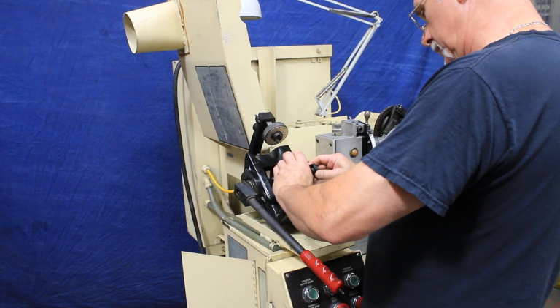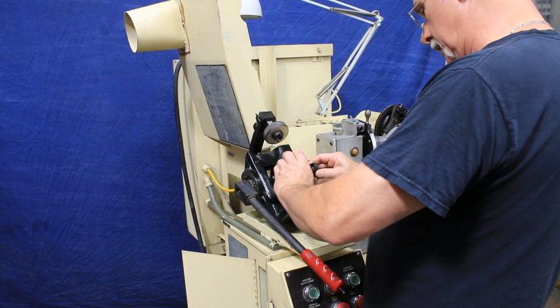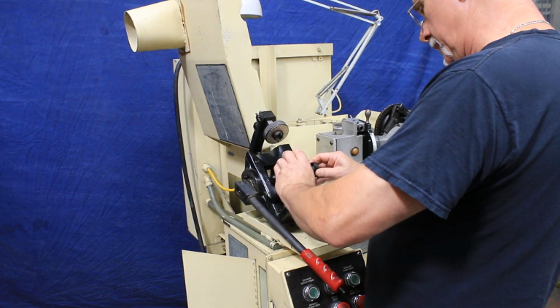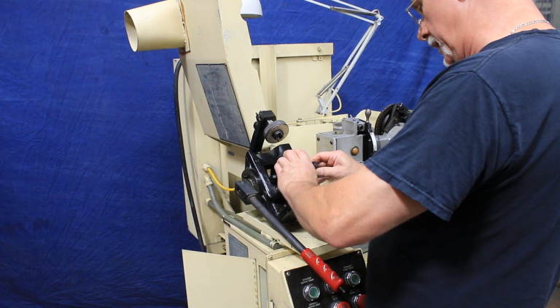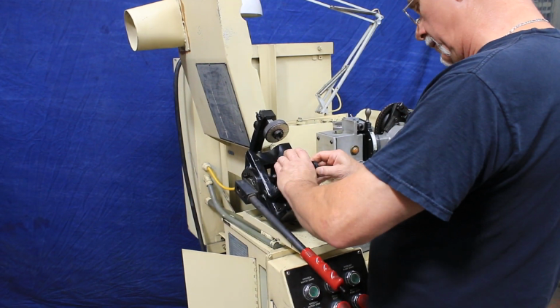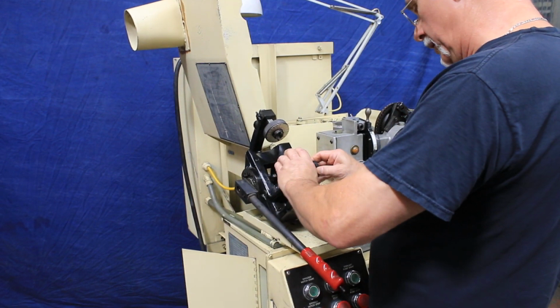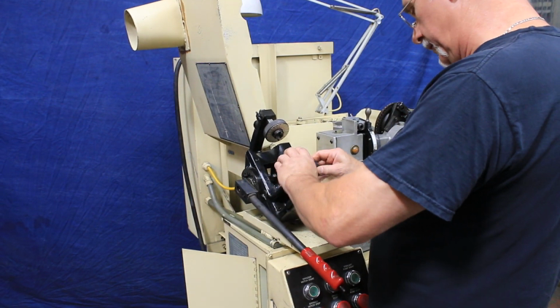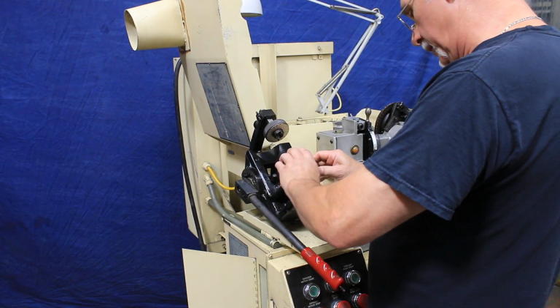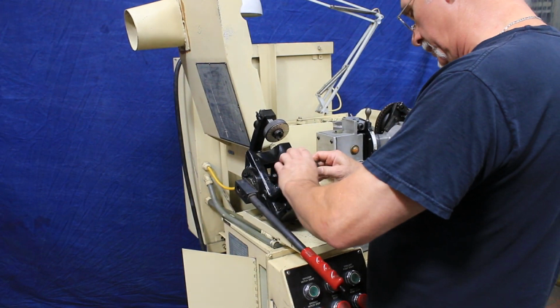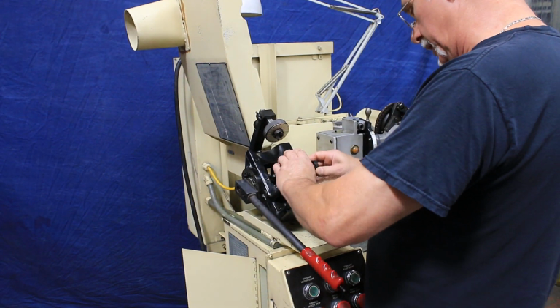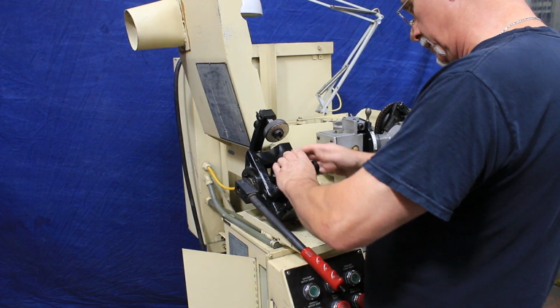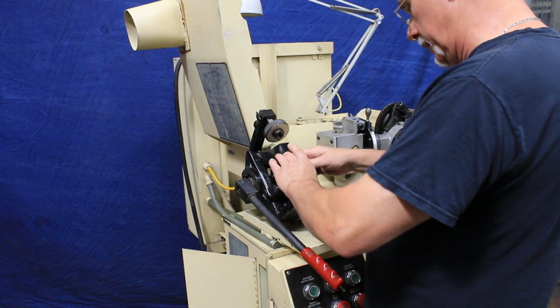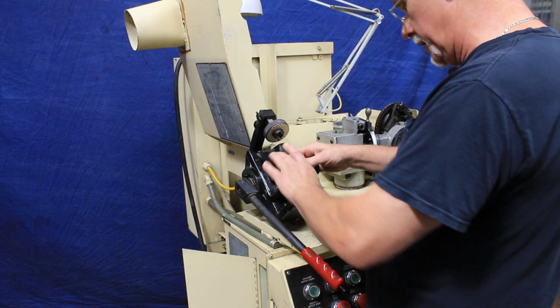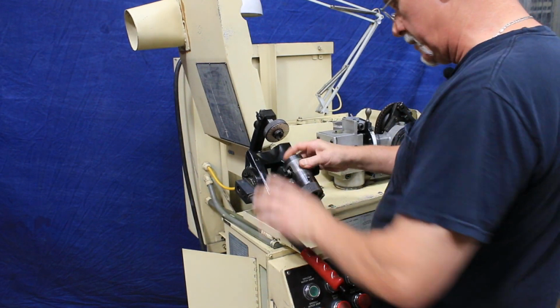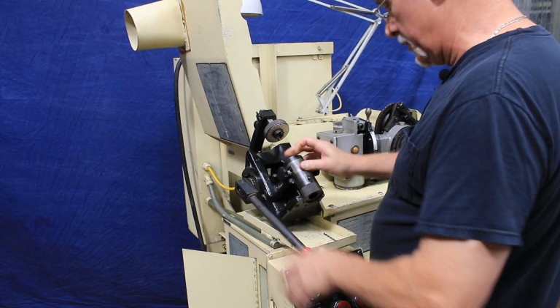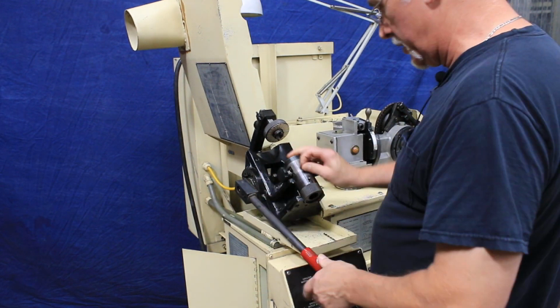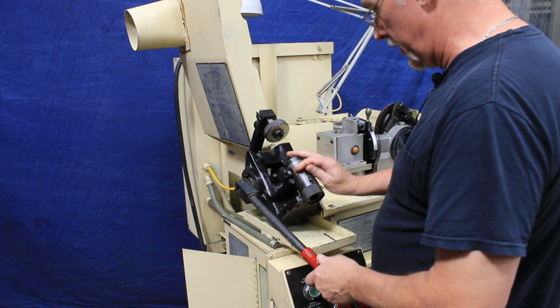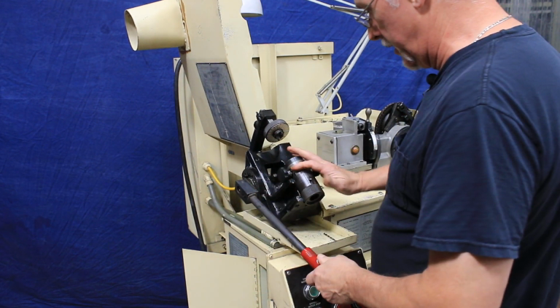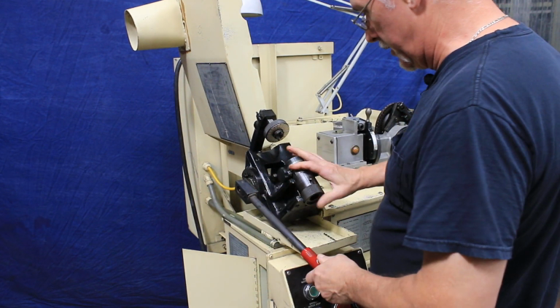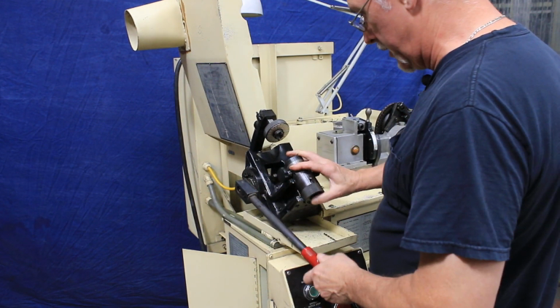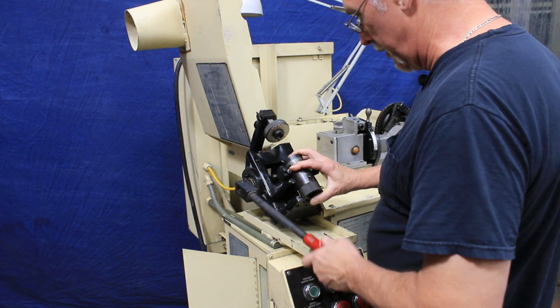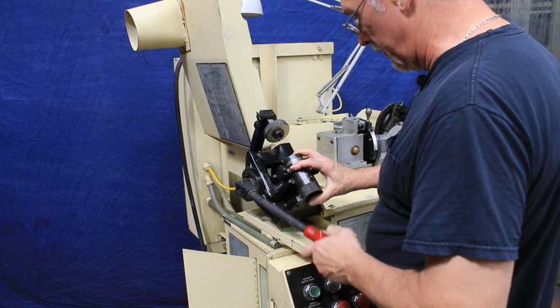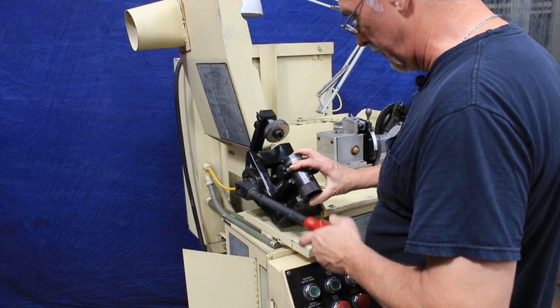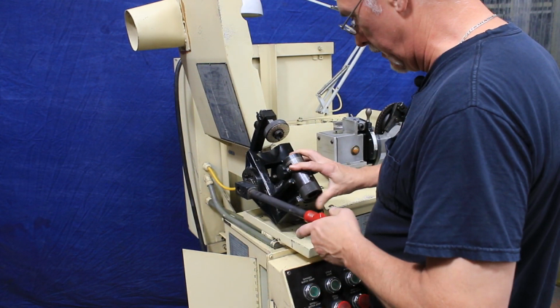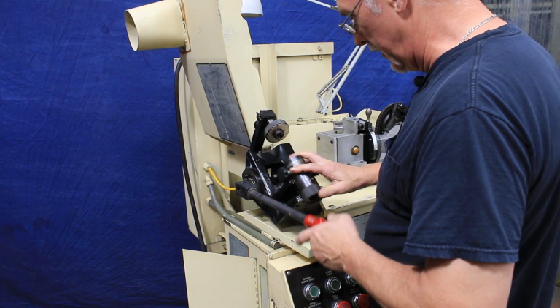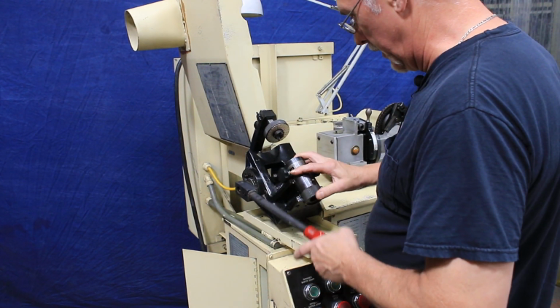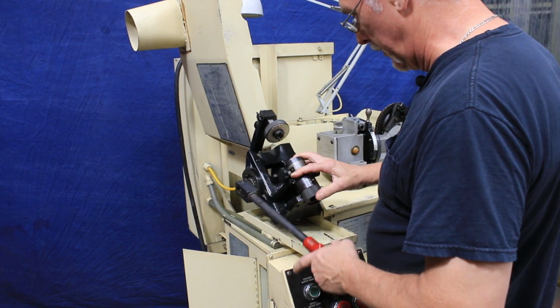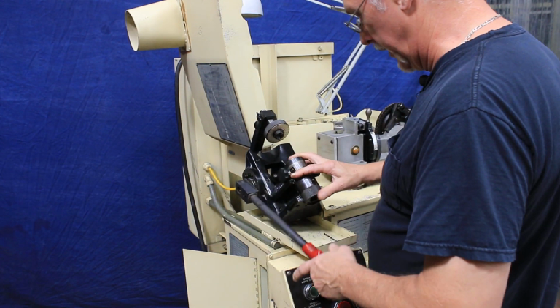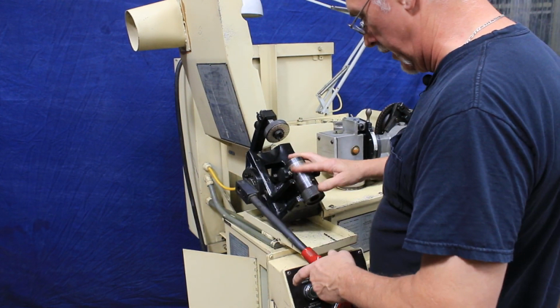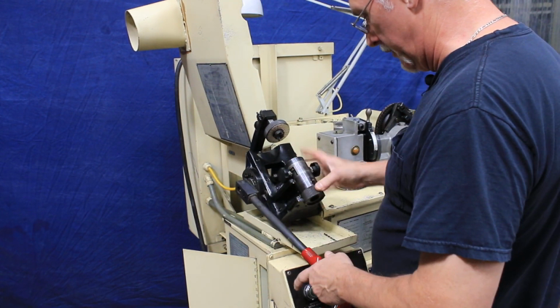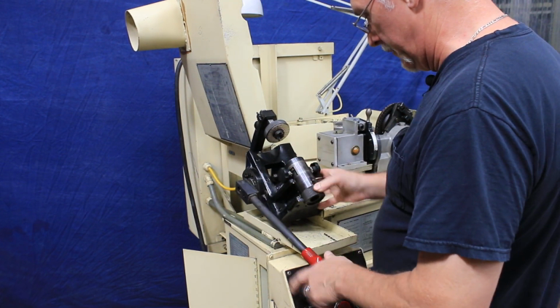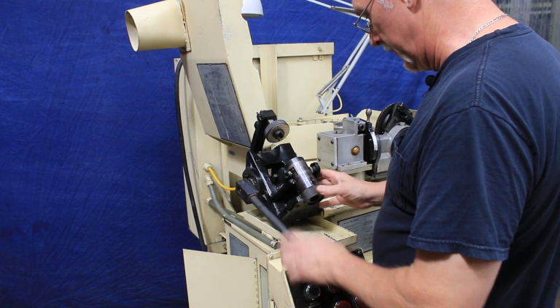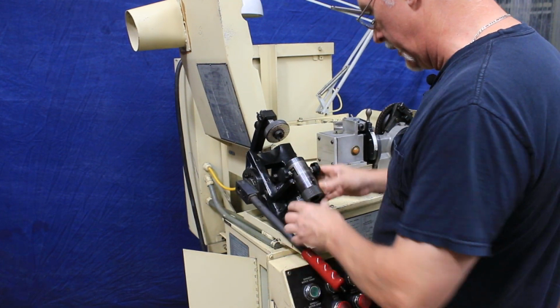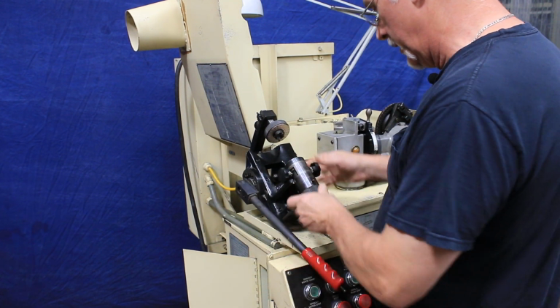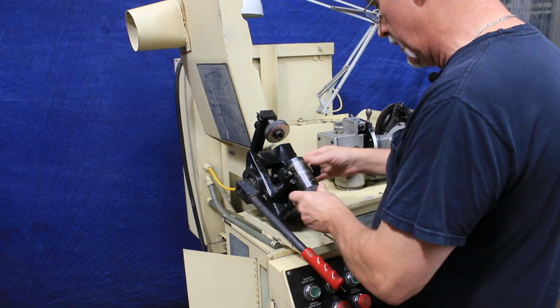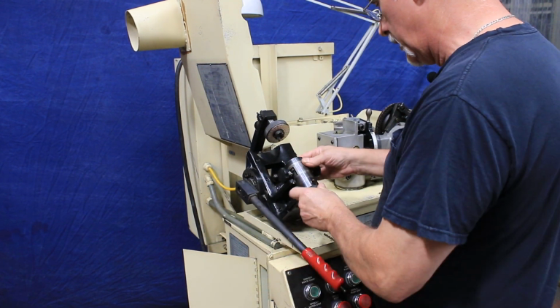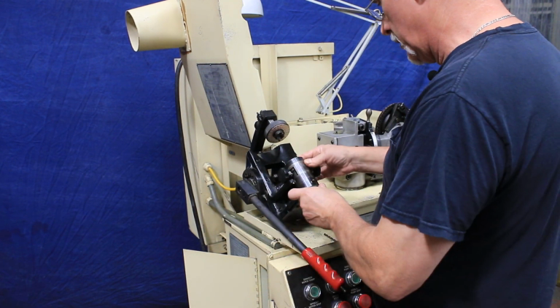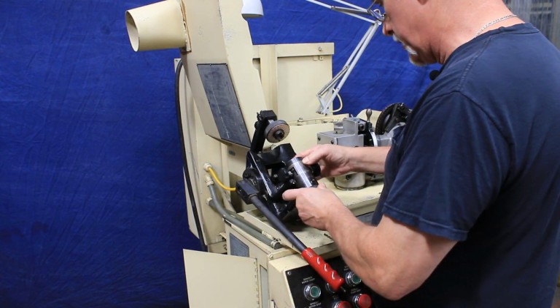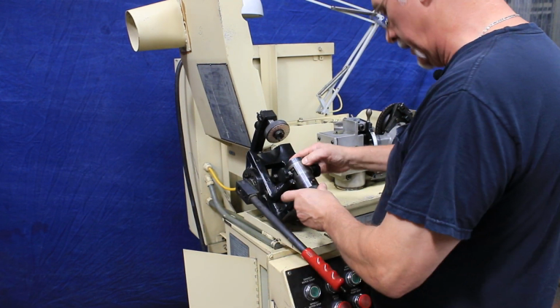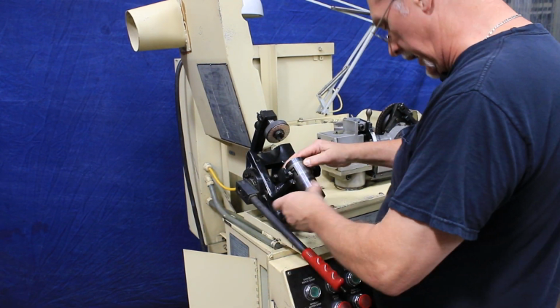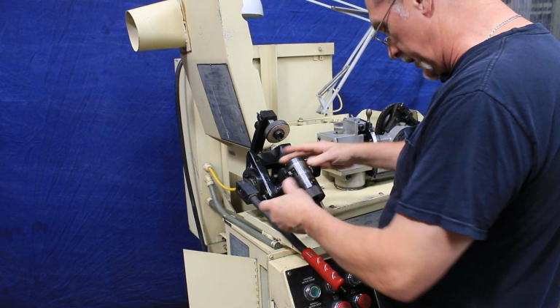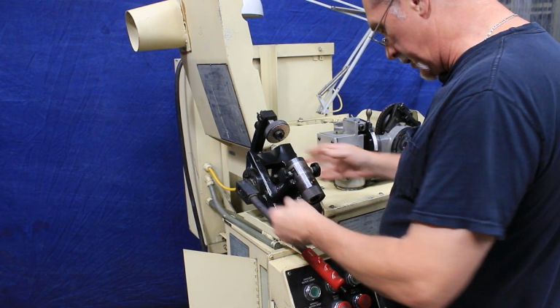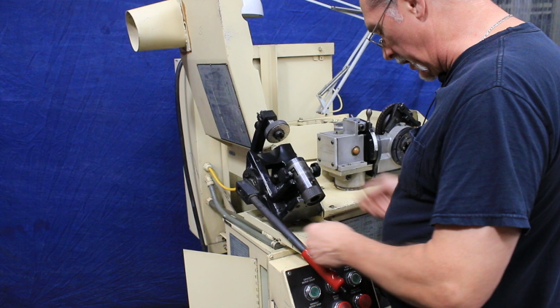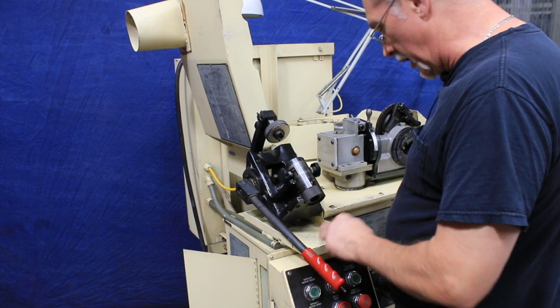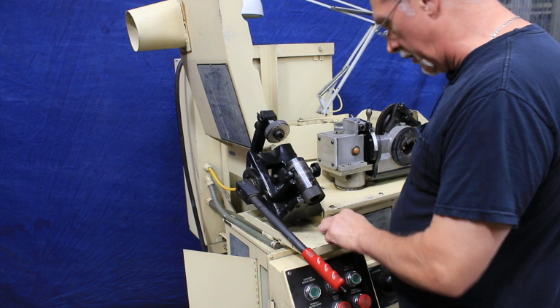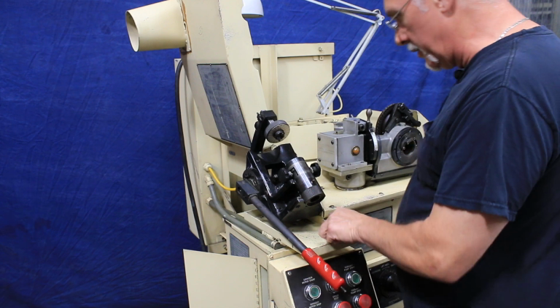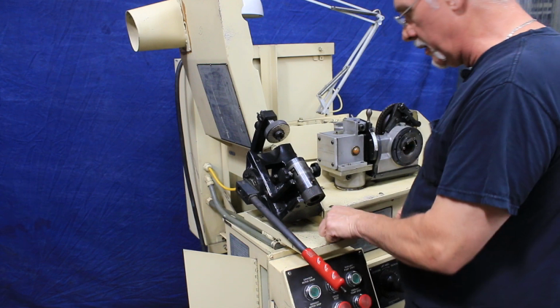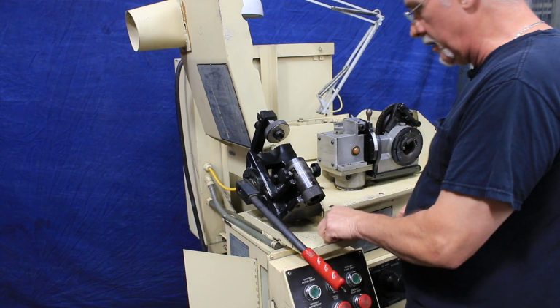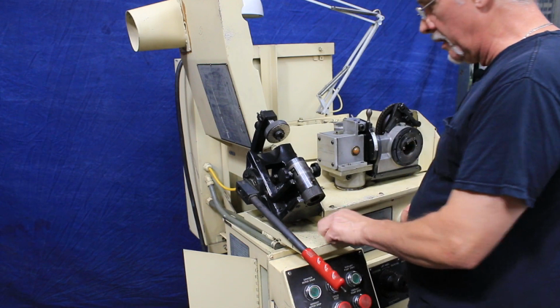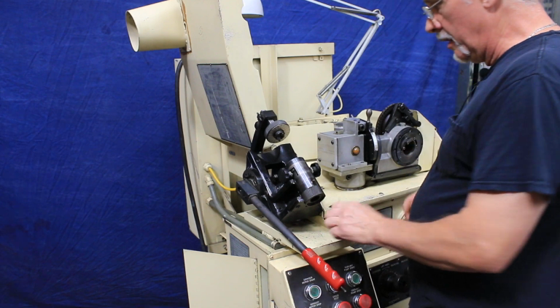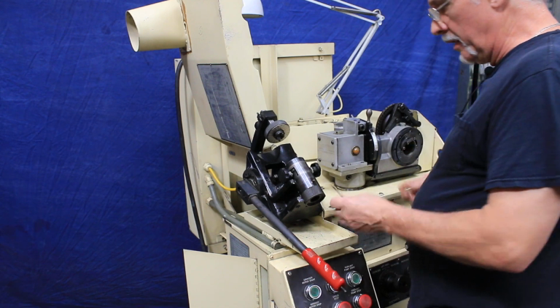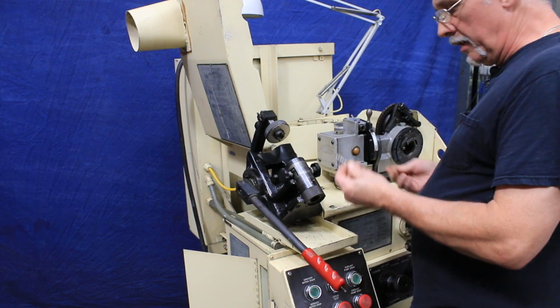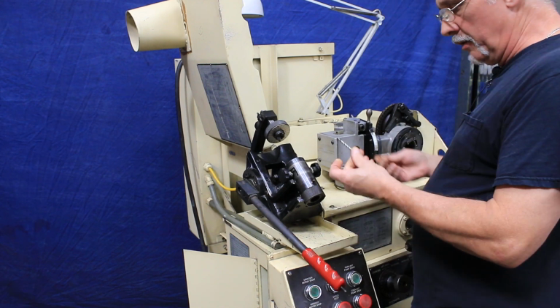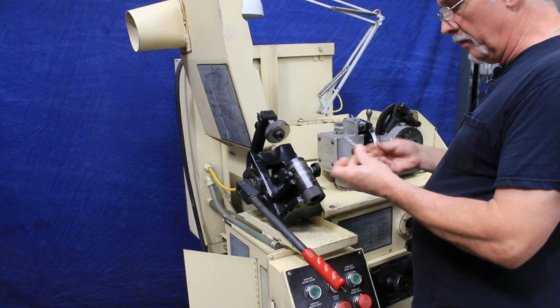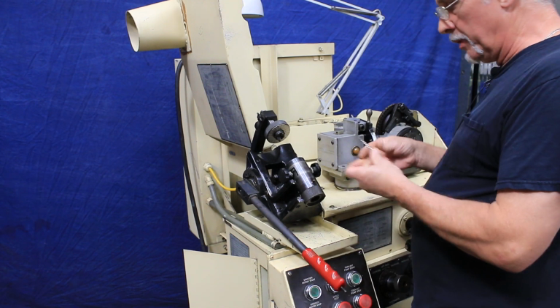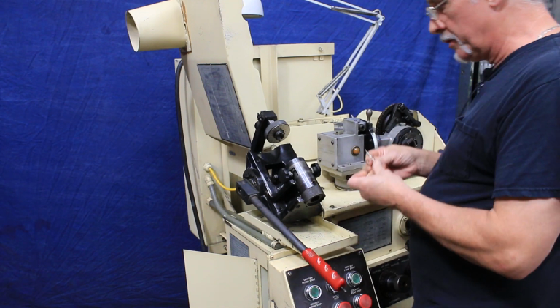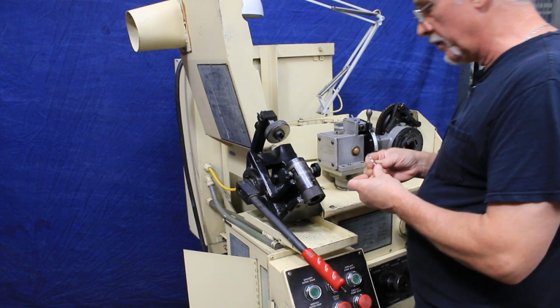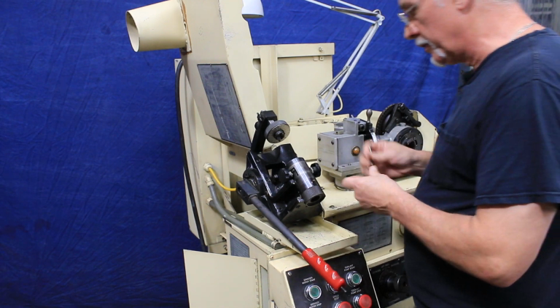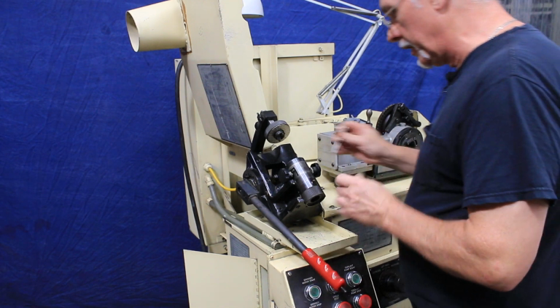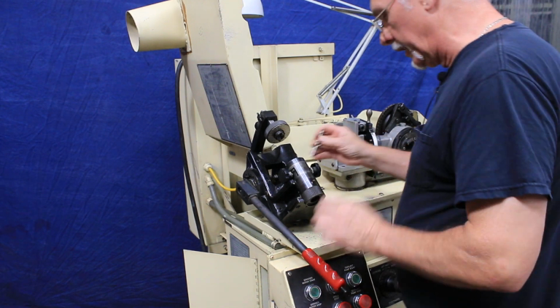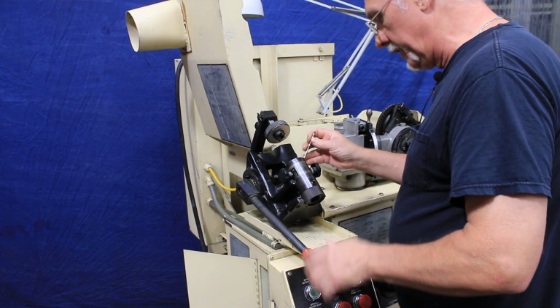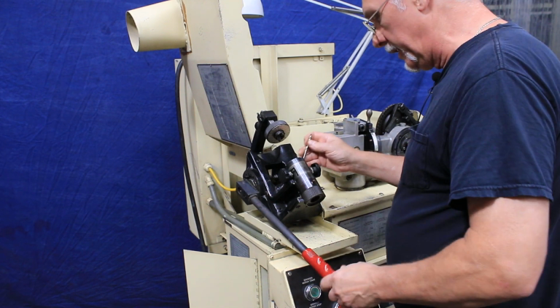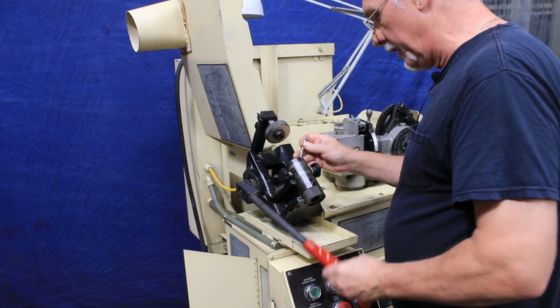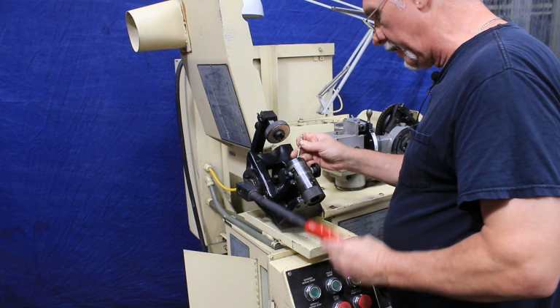I'm not real familiar with this machine, but it goes in like so. You would put your drill in here.